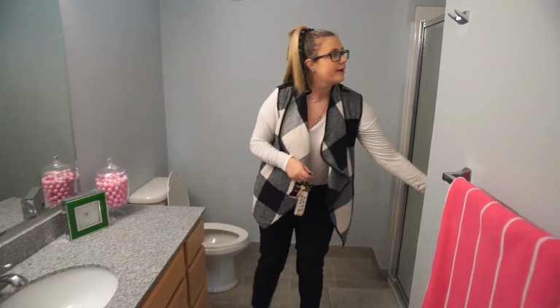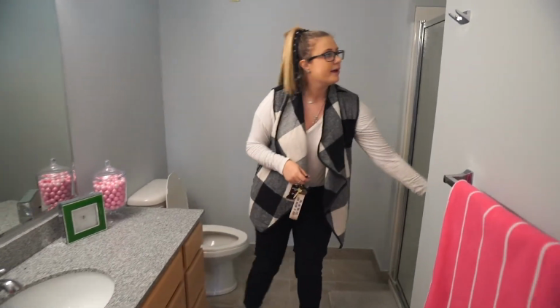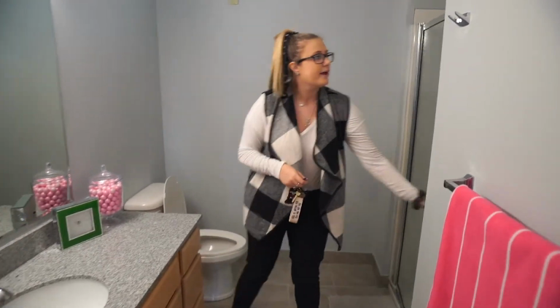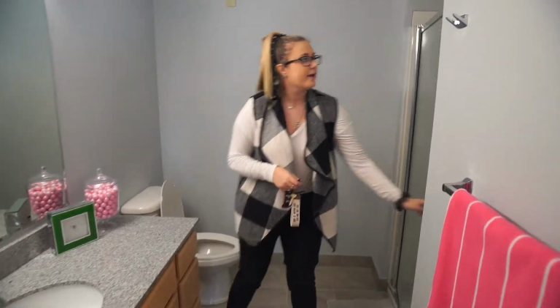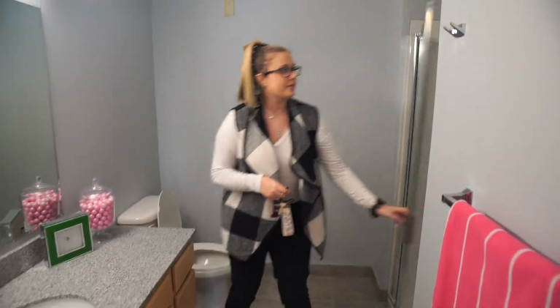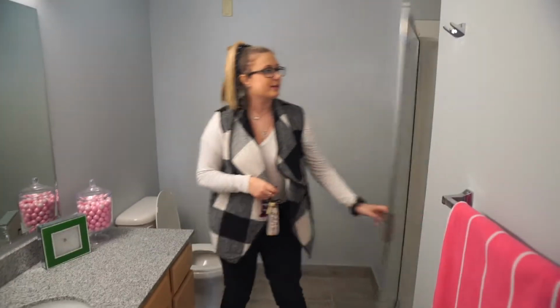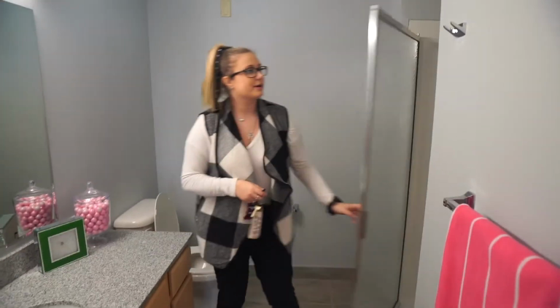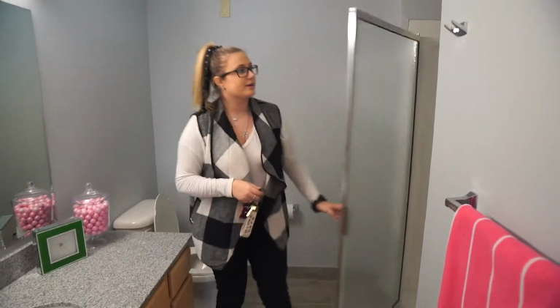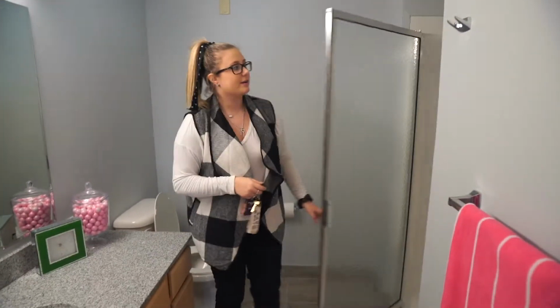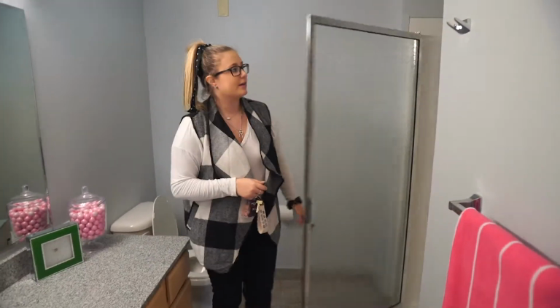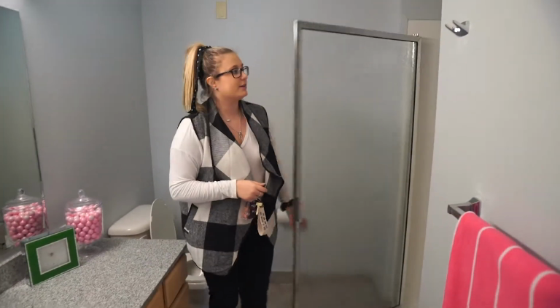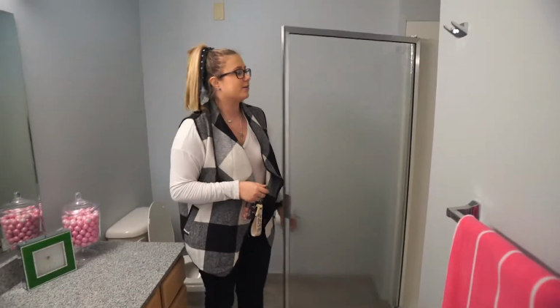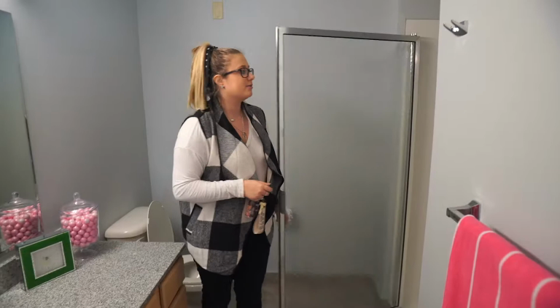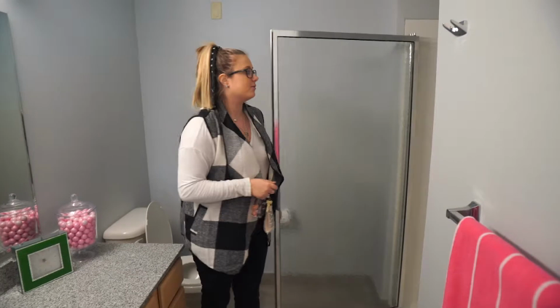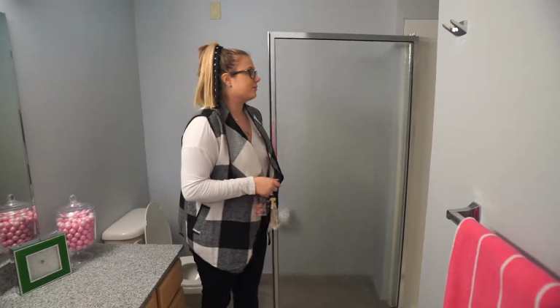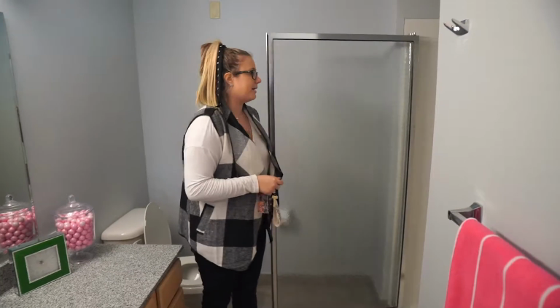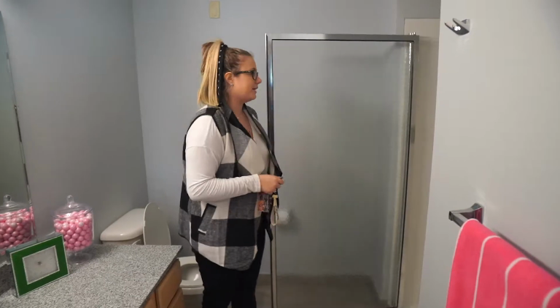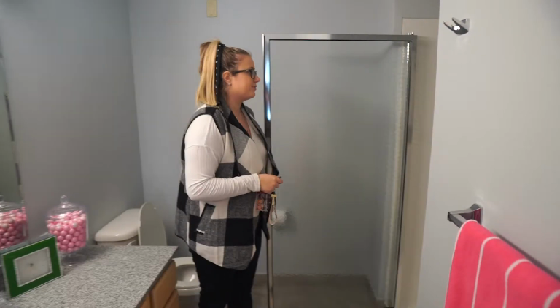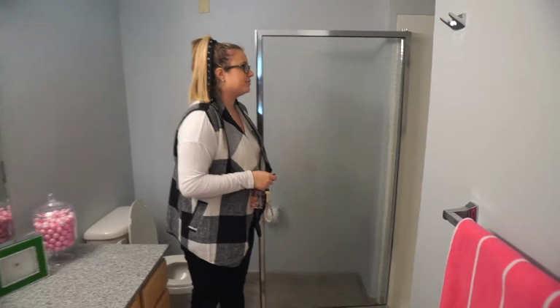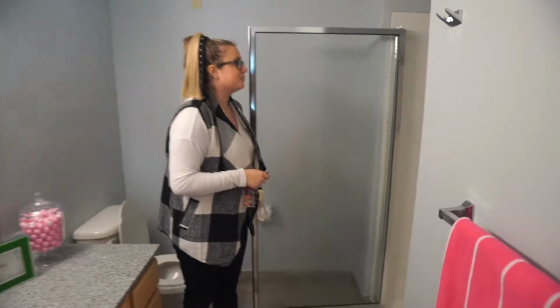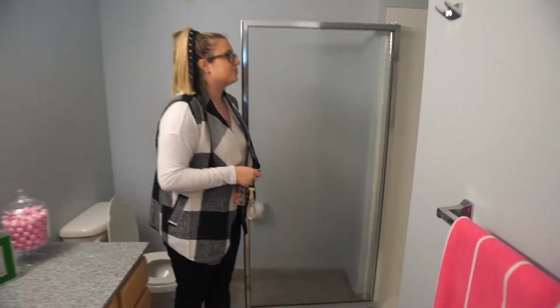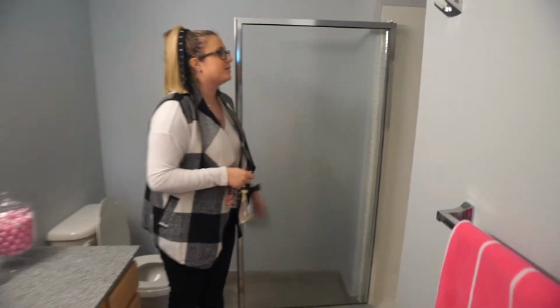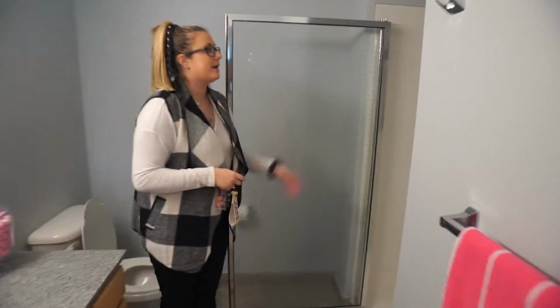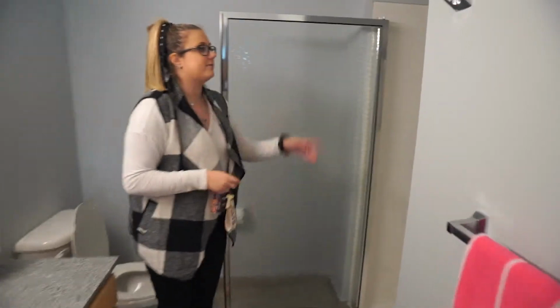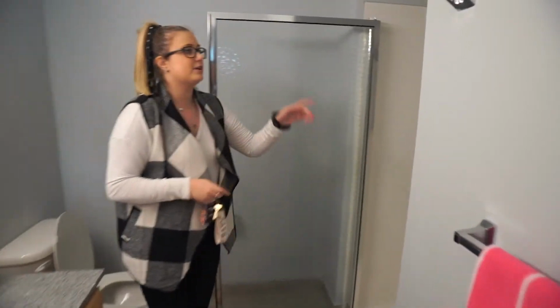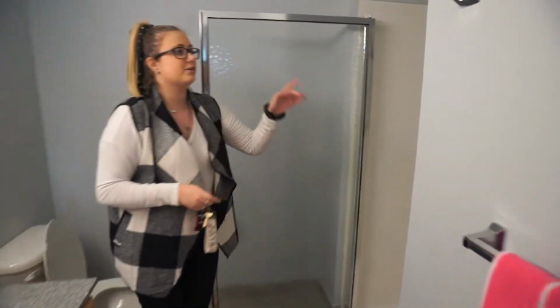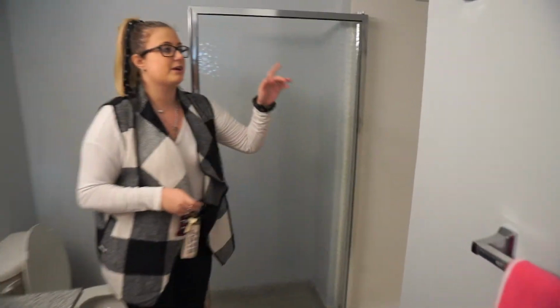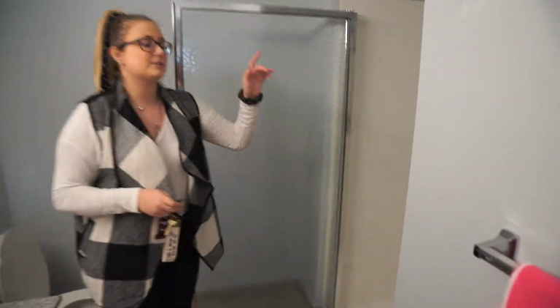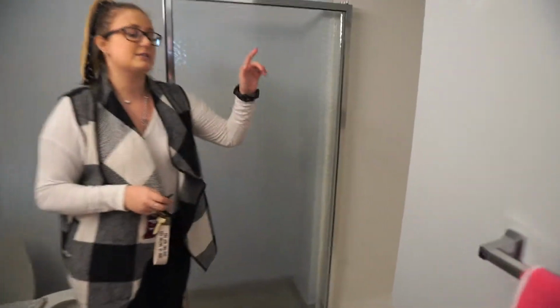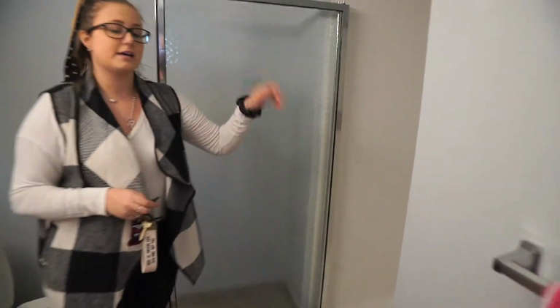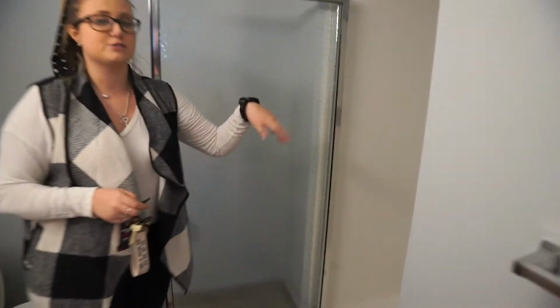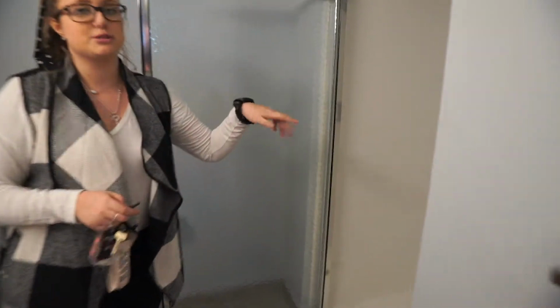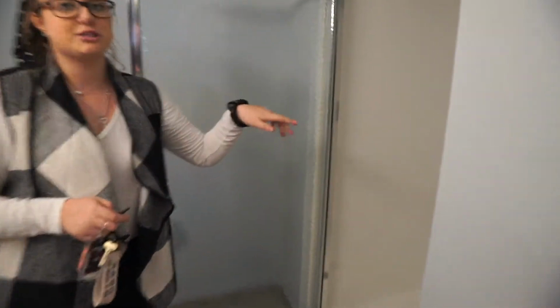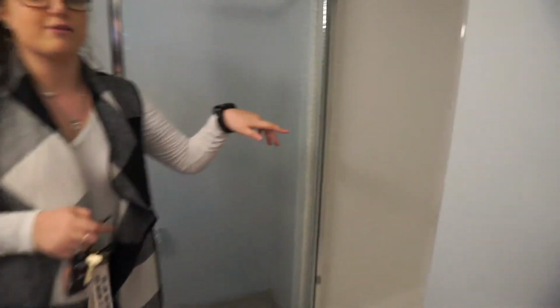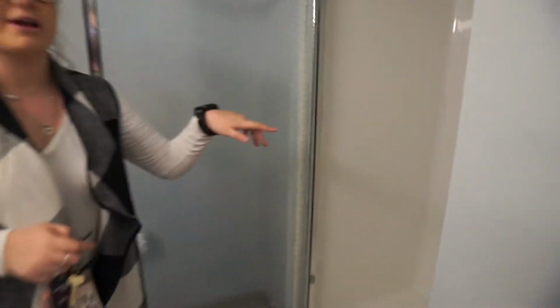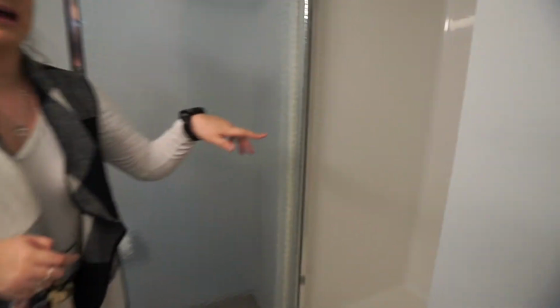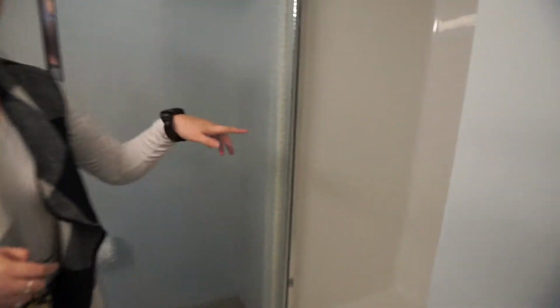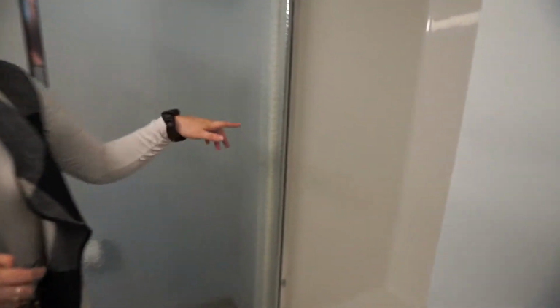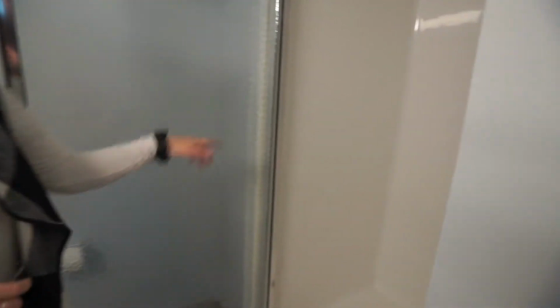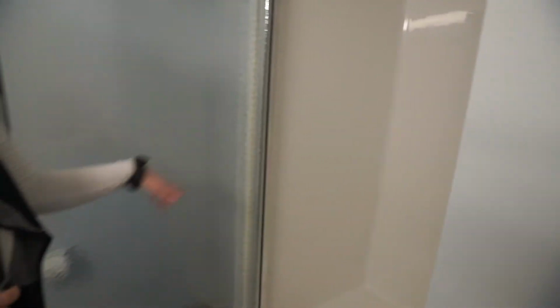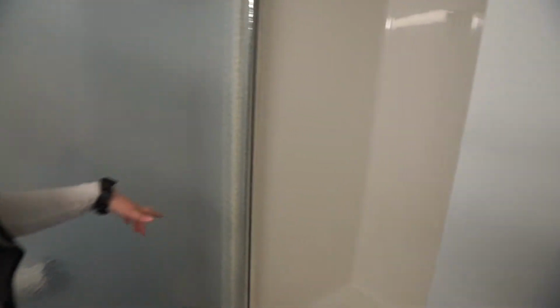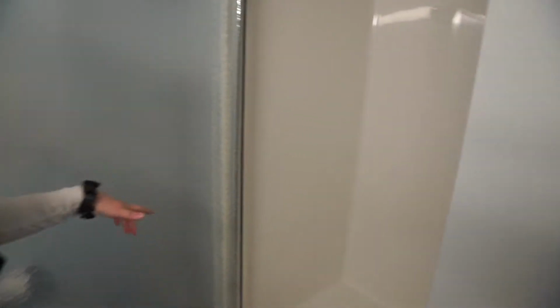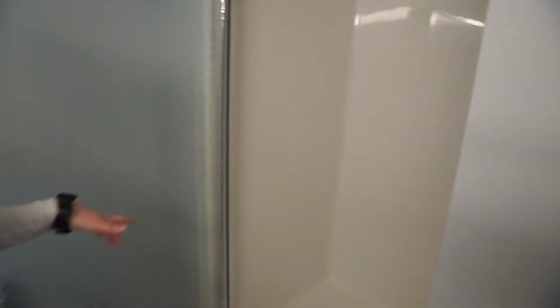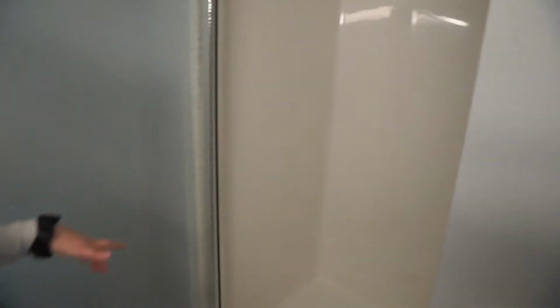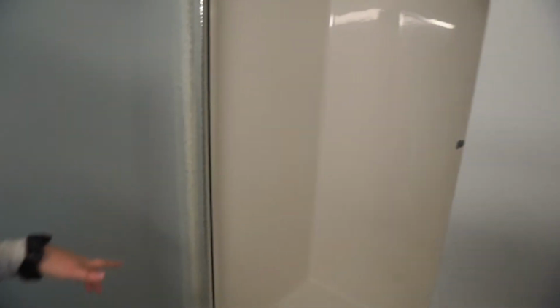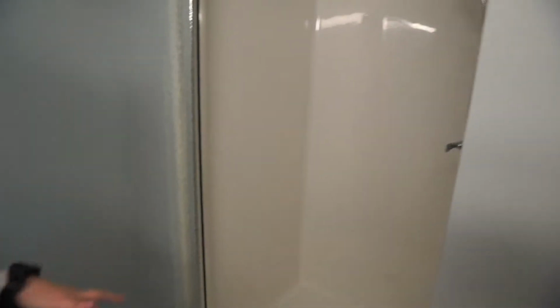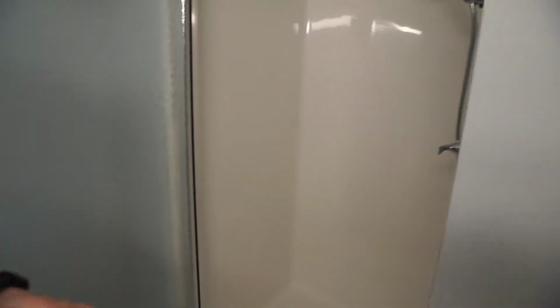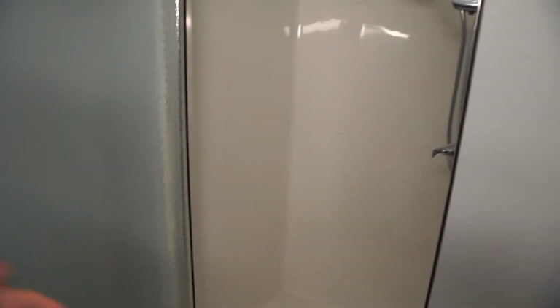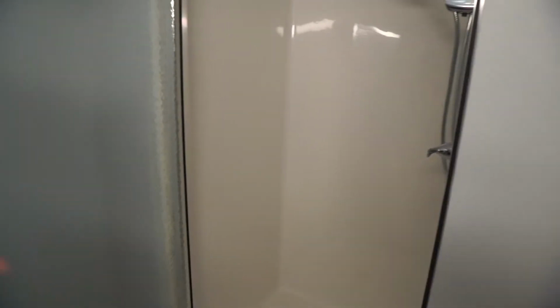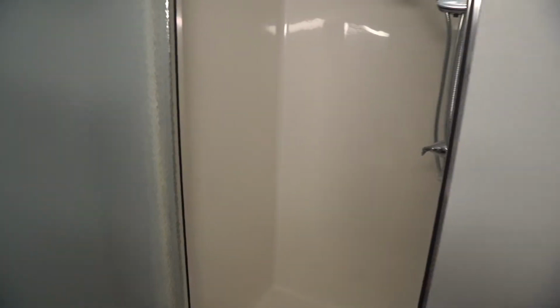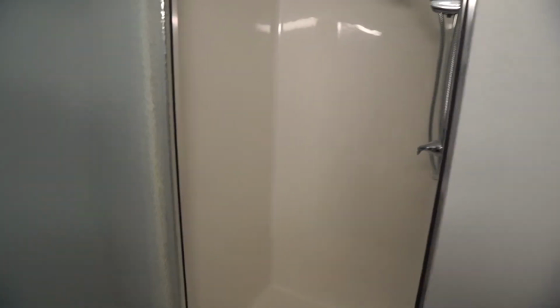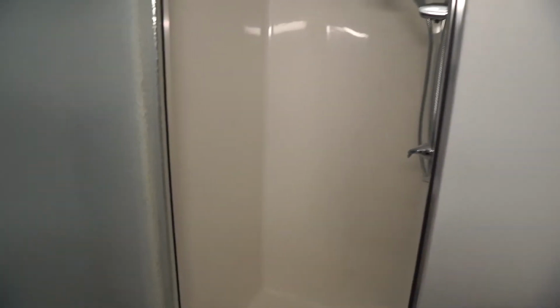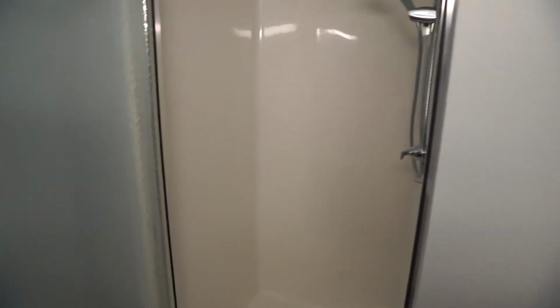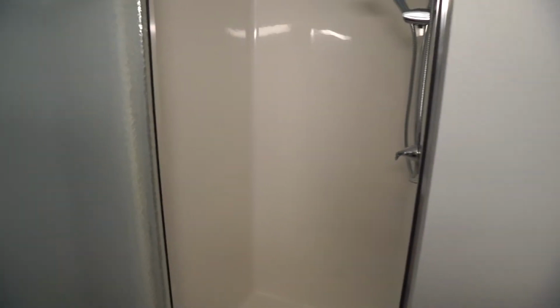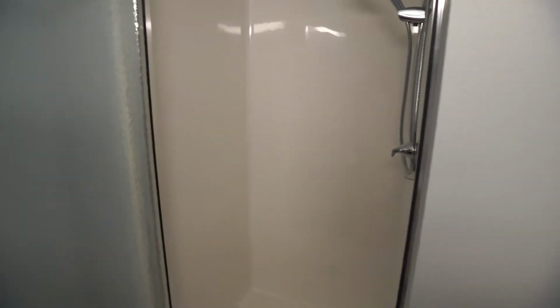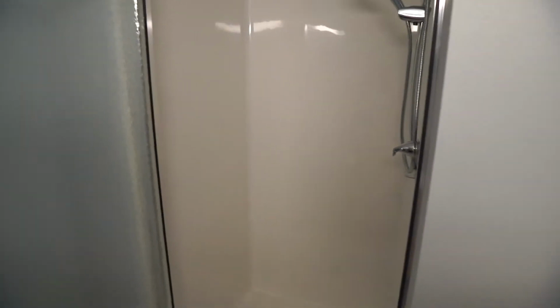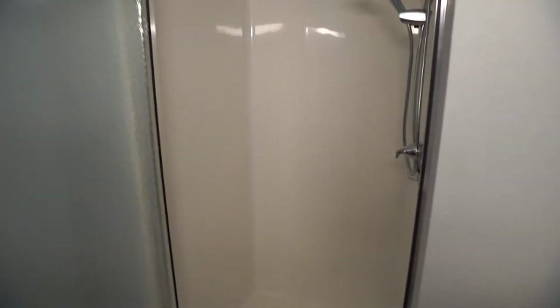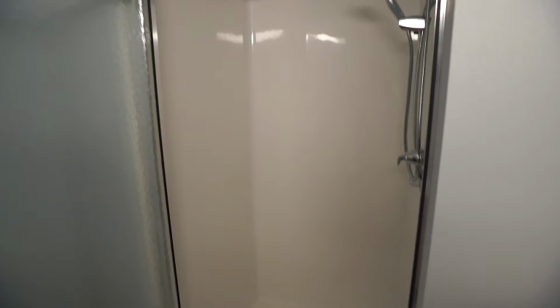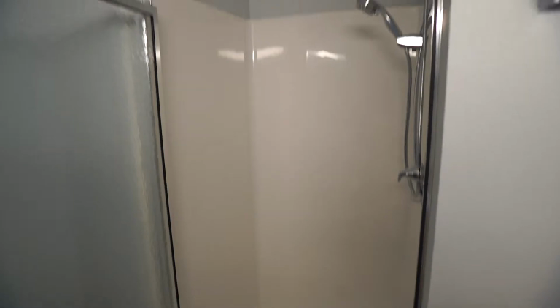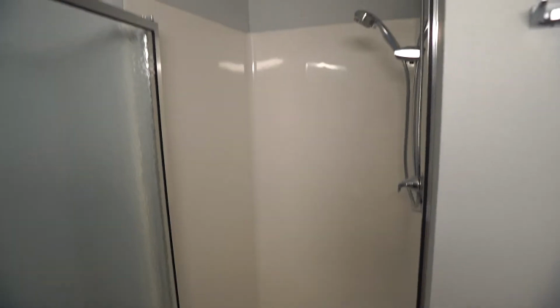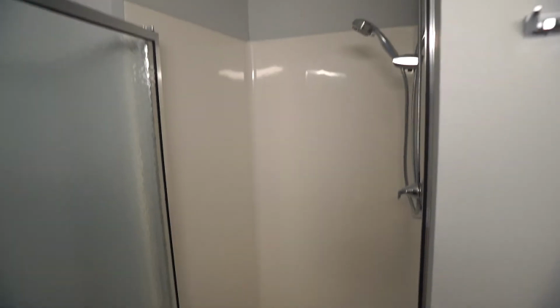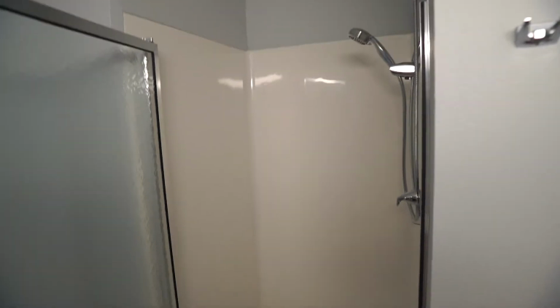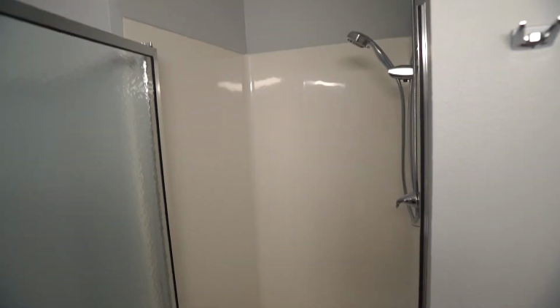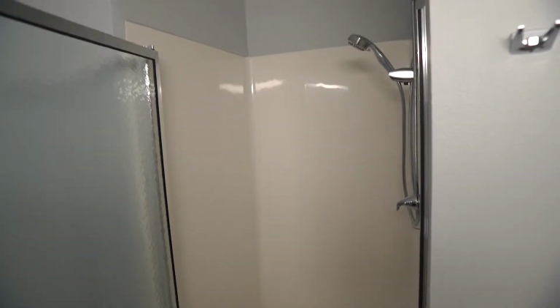Here in your bathroom you will have either a detachable shower head or a stool — it just depends on the bed space that you choose.